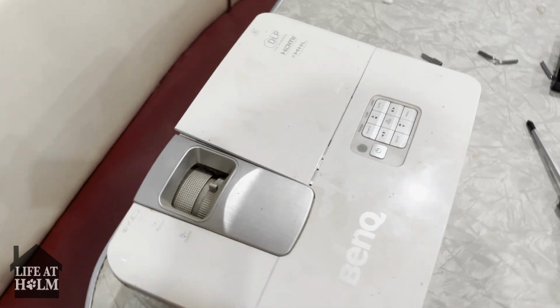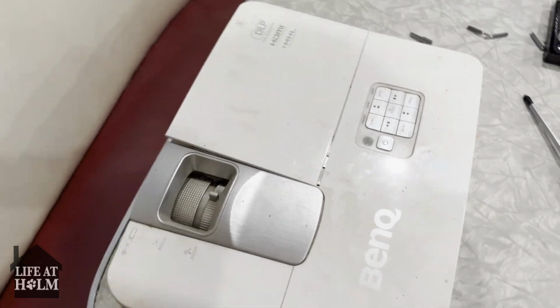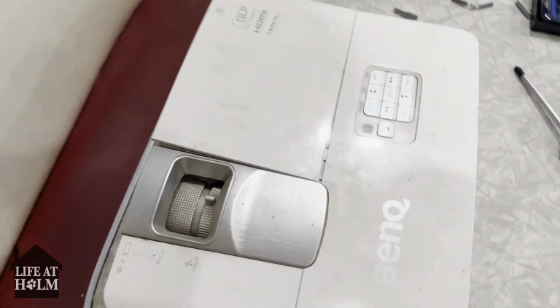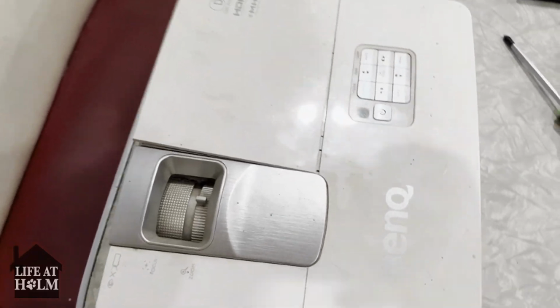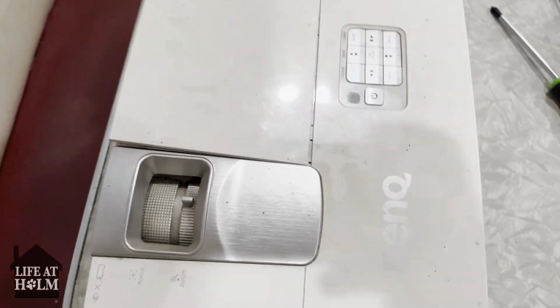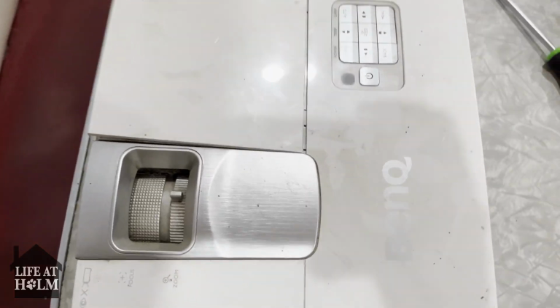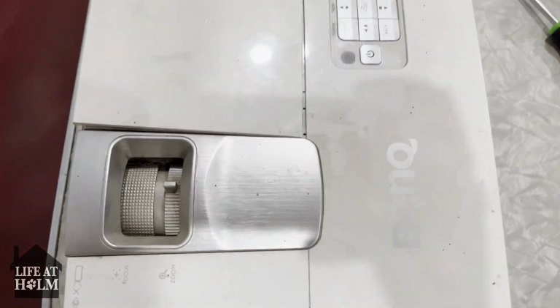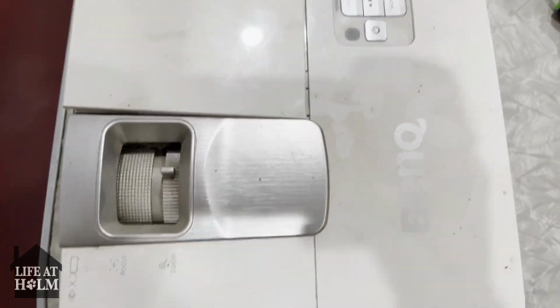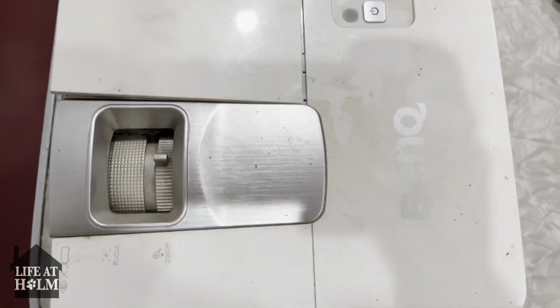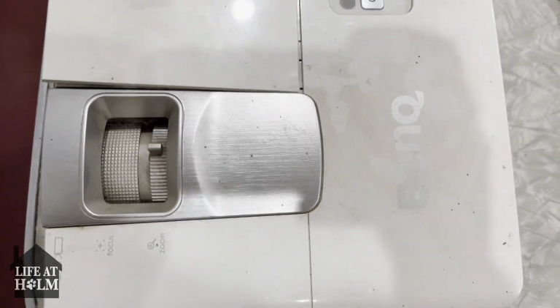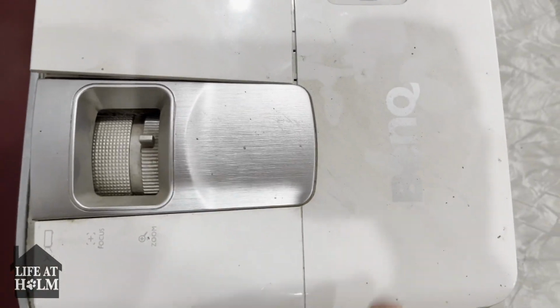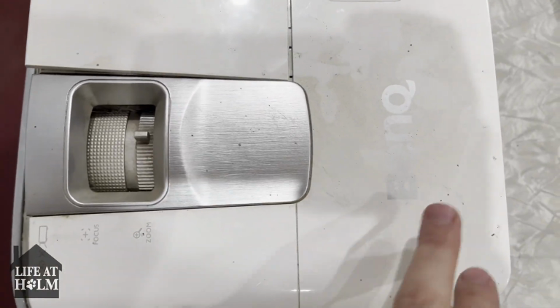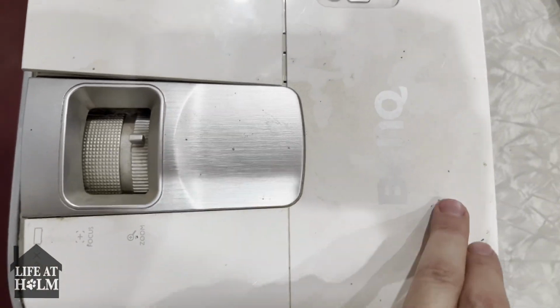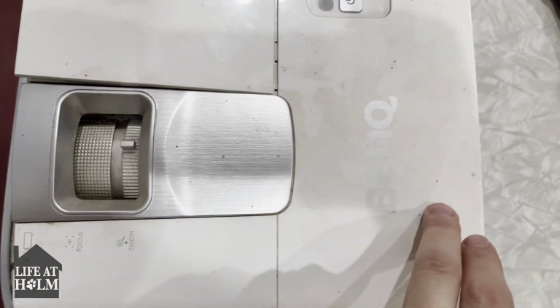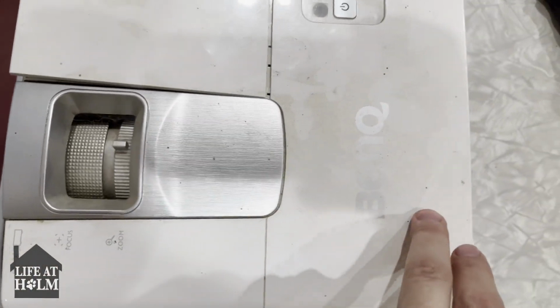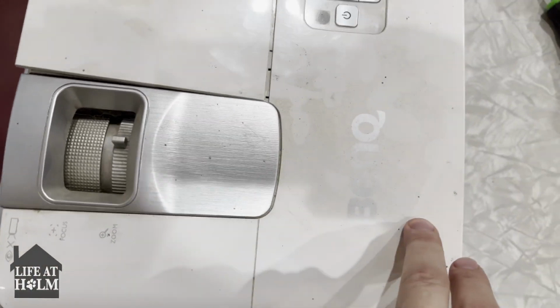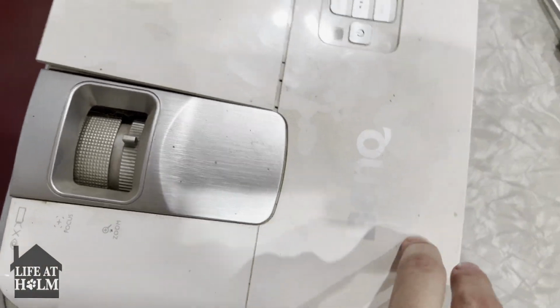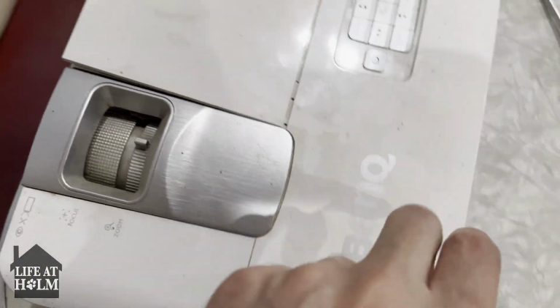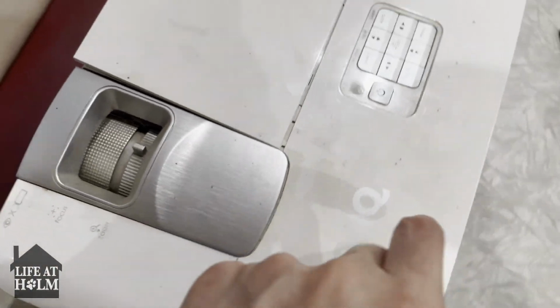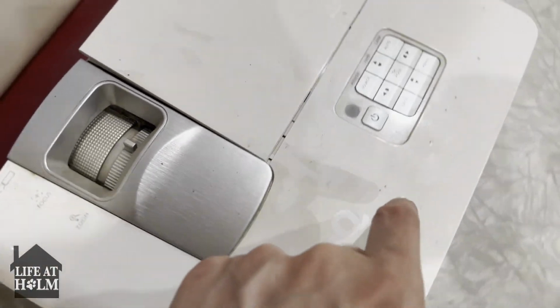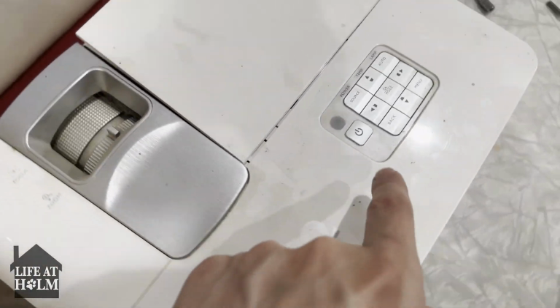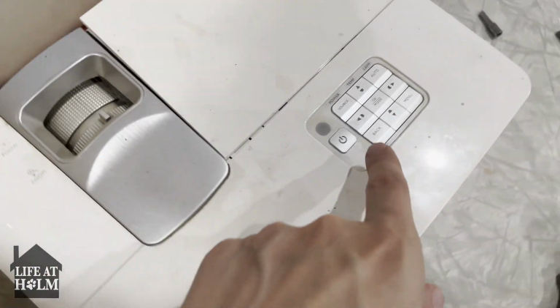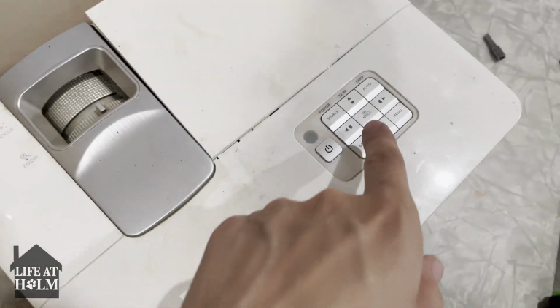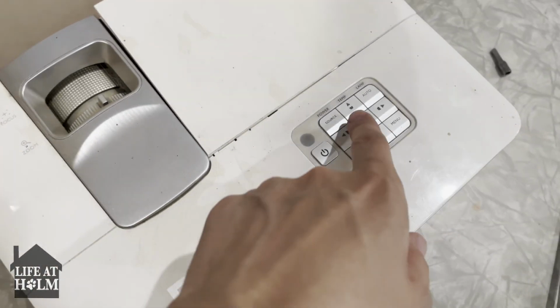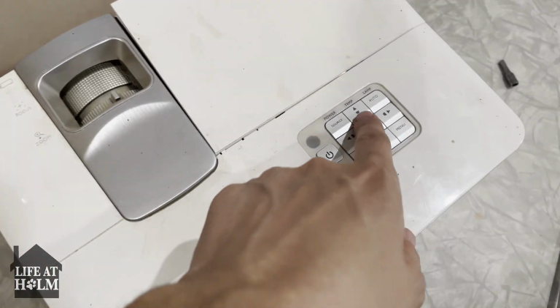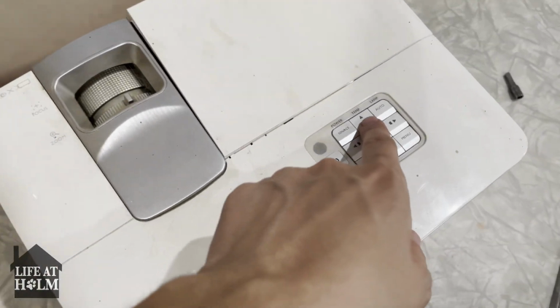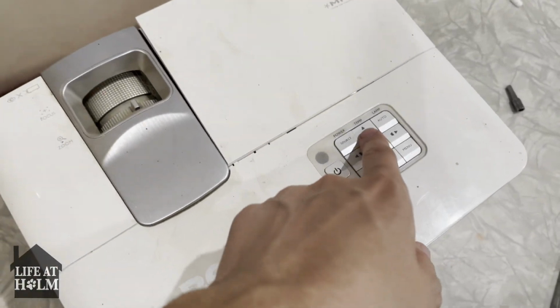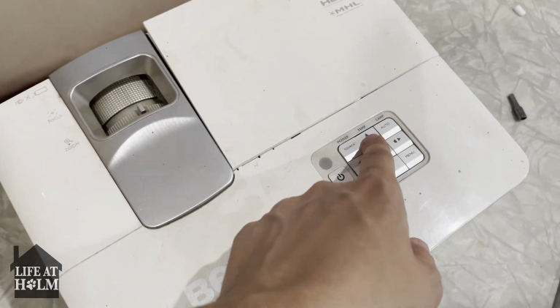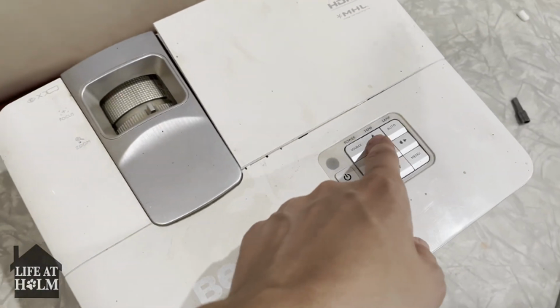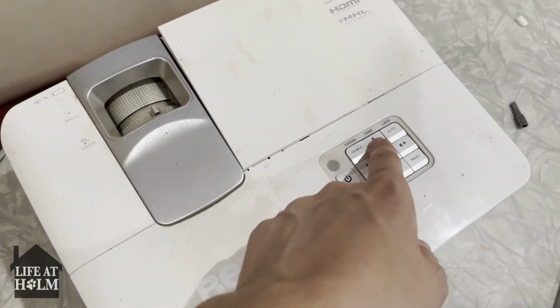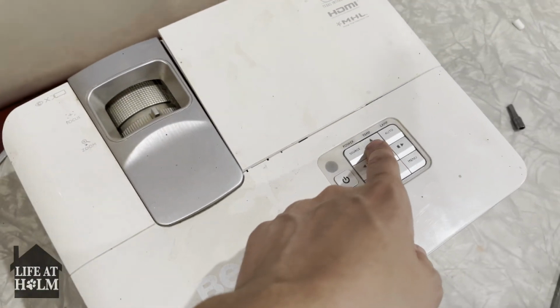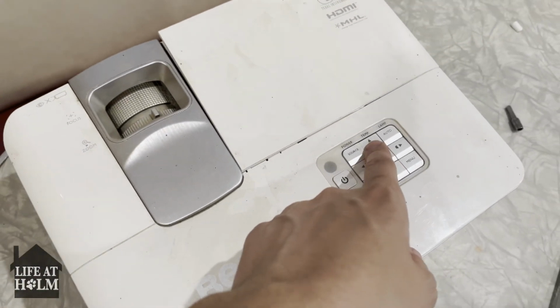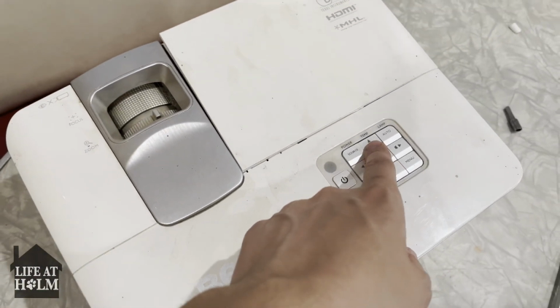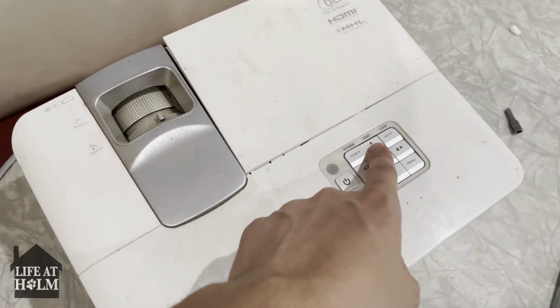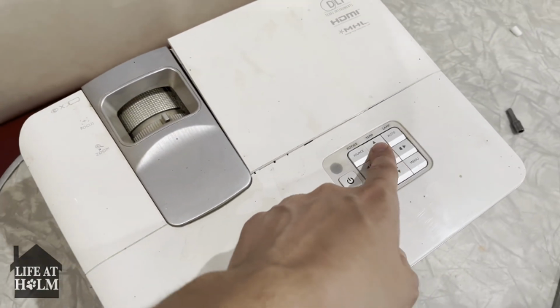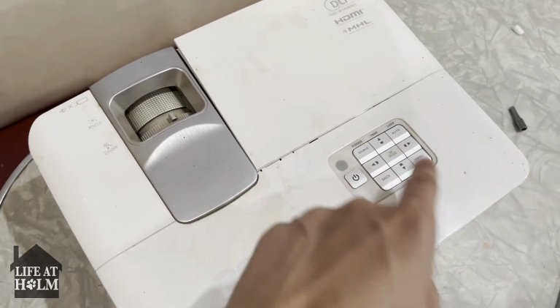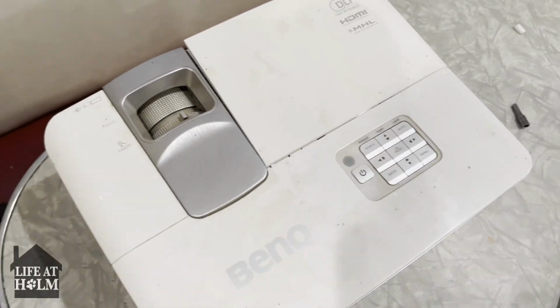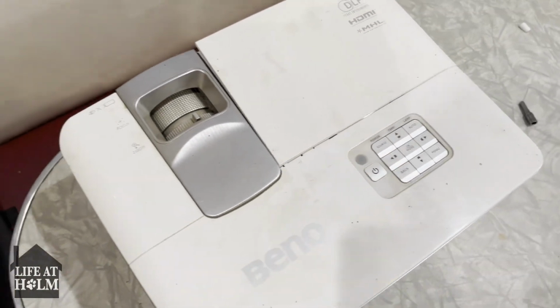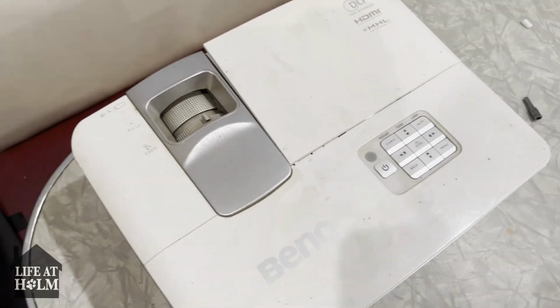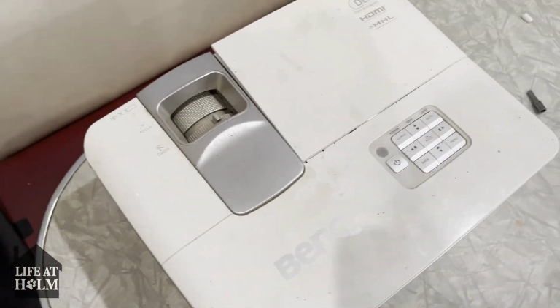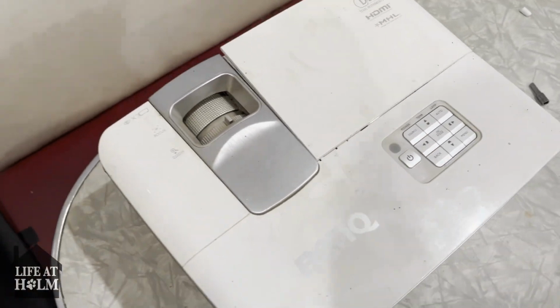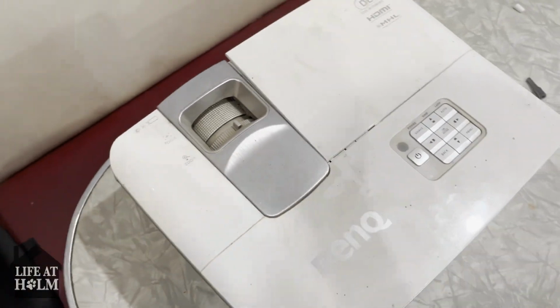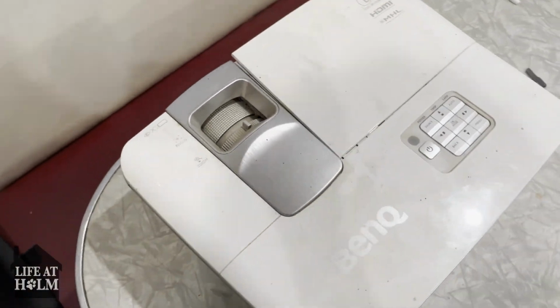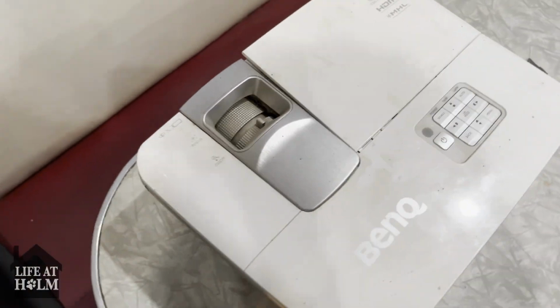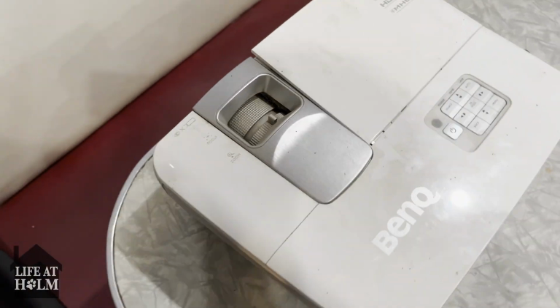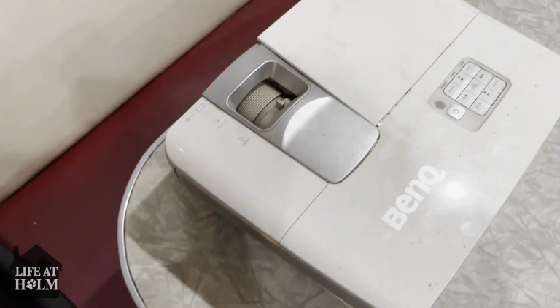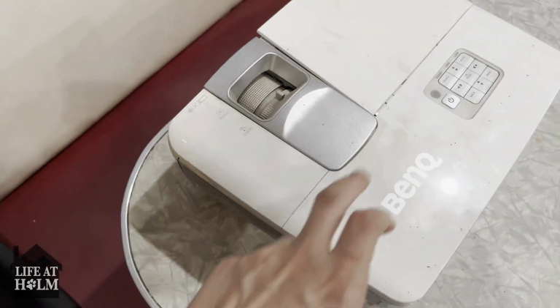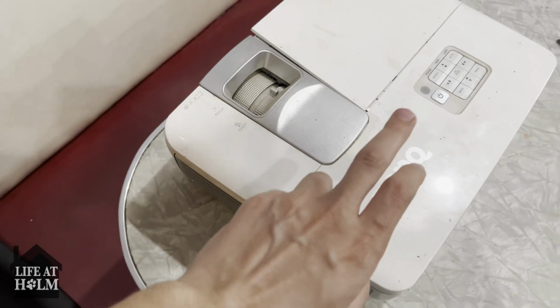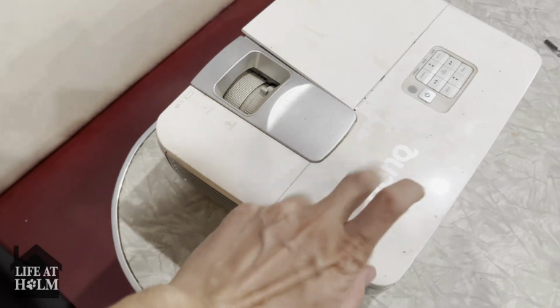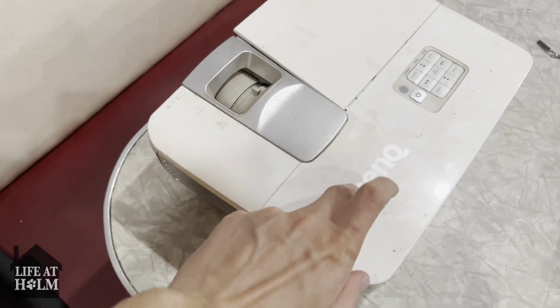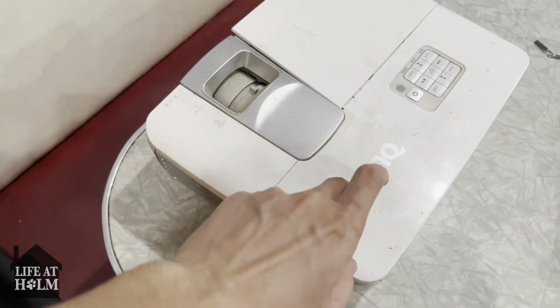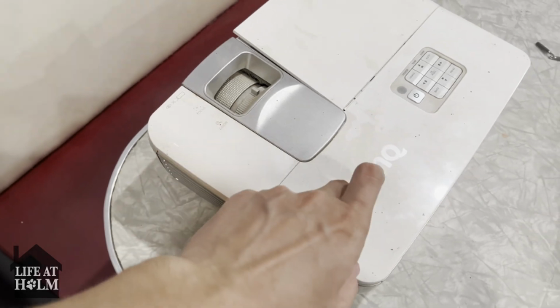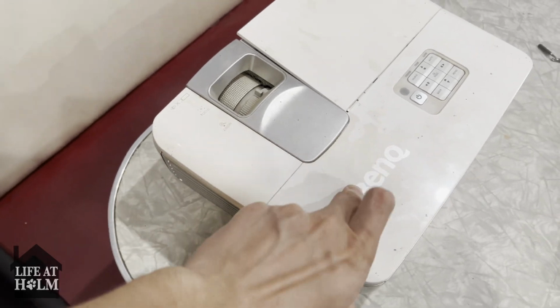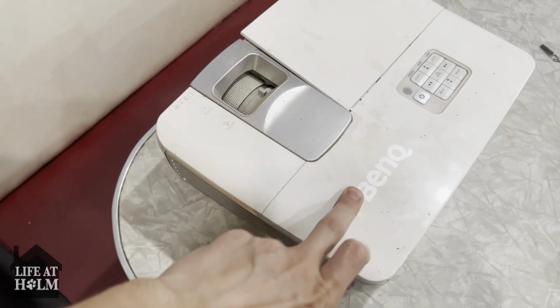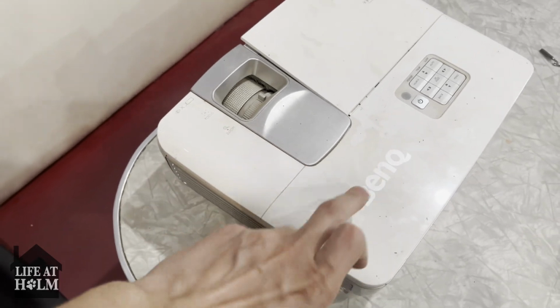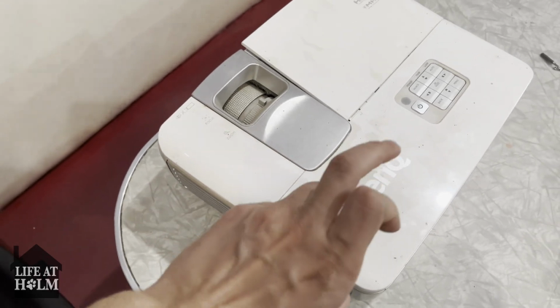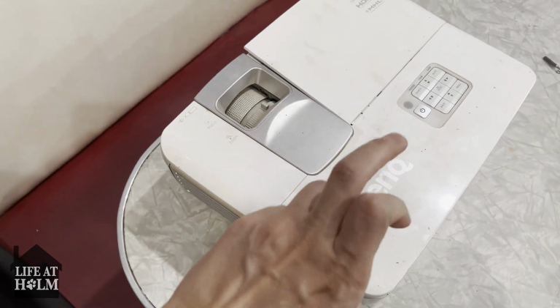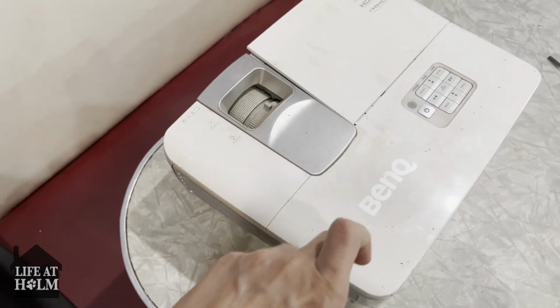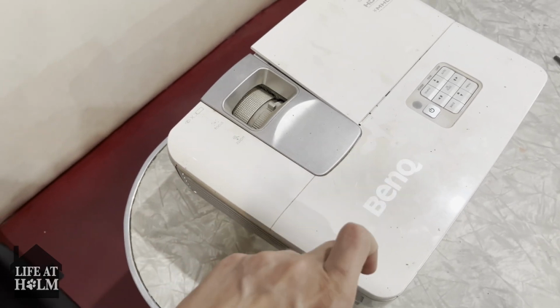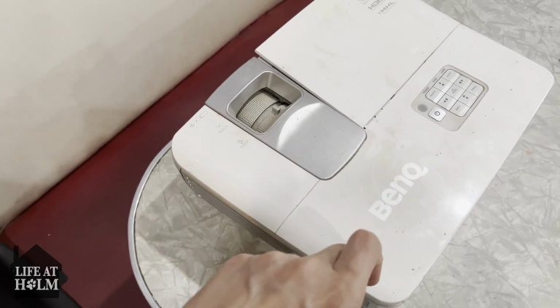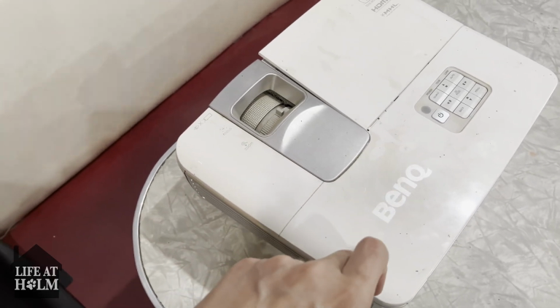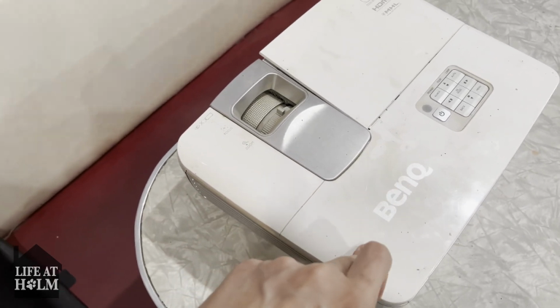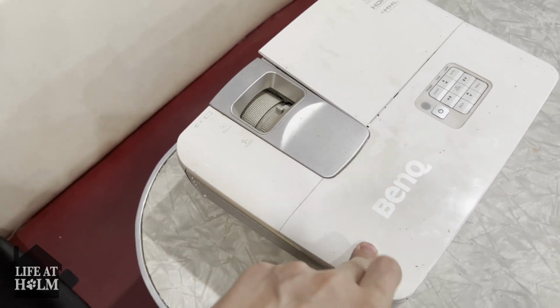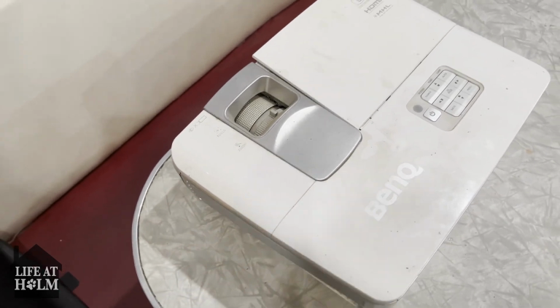I'm going to attempt to fix this short throw projector today. The issue is the temp light keeps coming on, and that is basically because inside there's a bunch of dust that needs to be cleaned out.